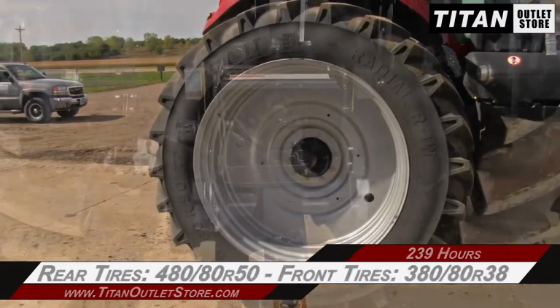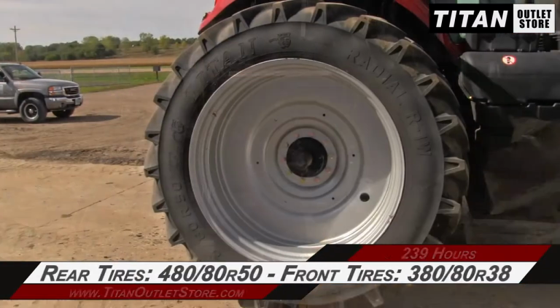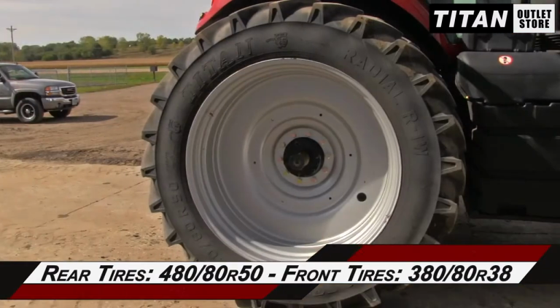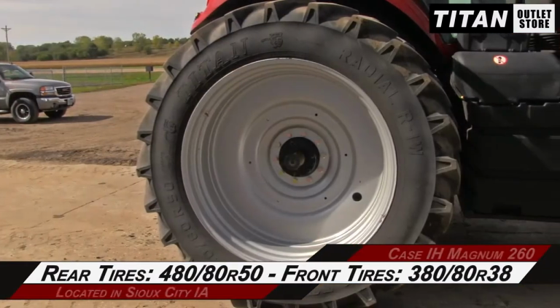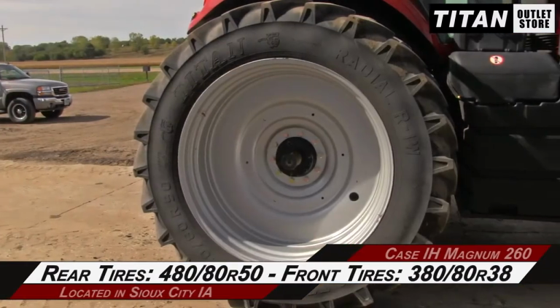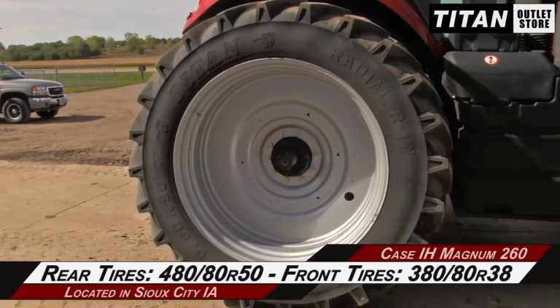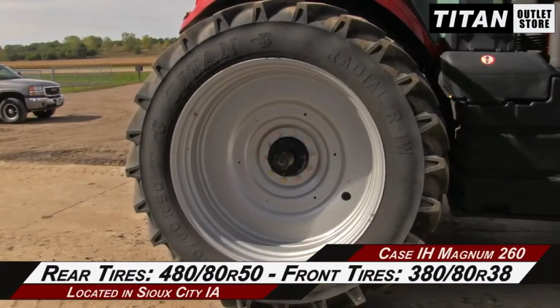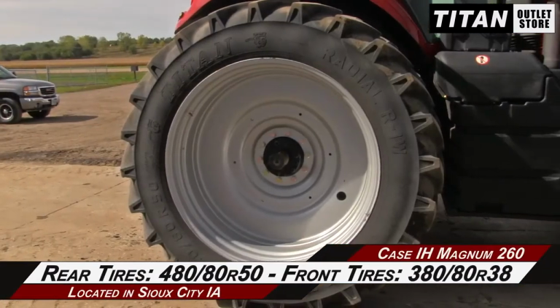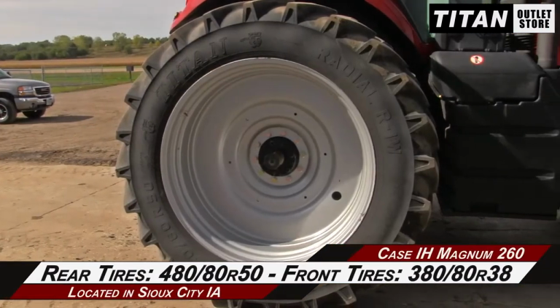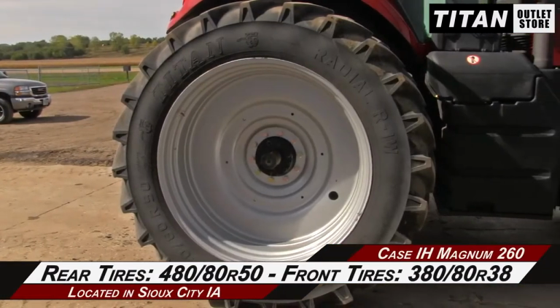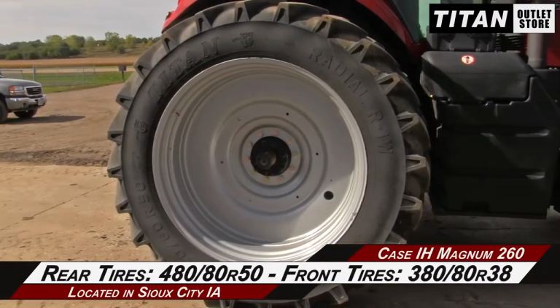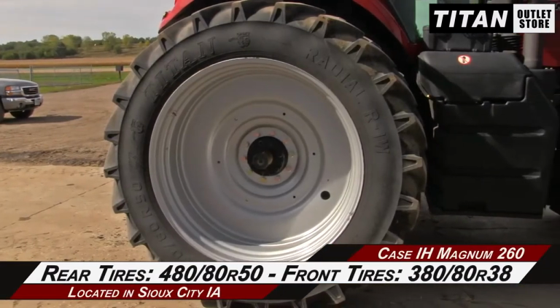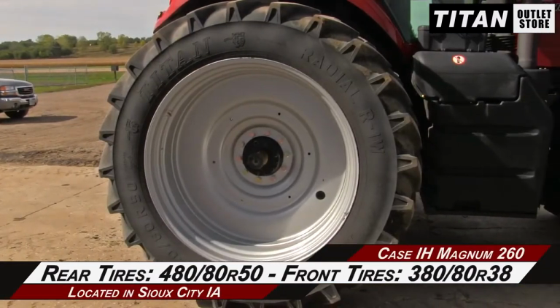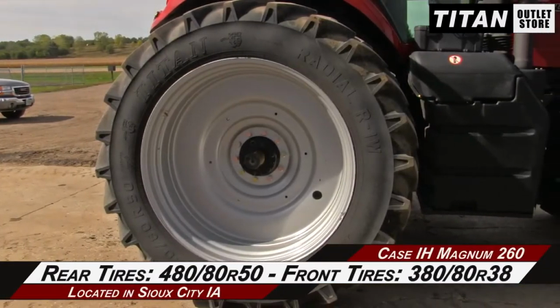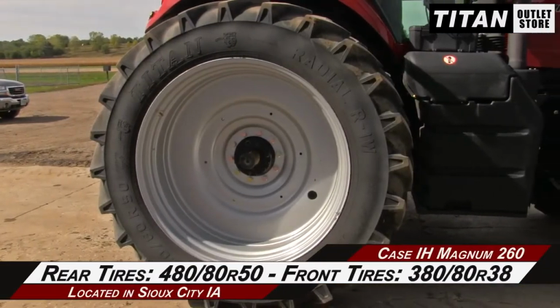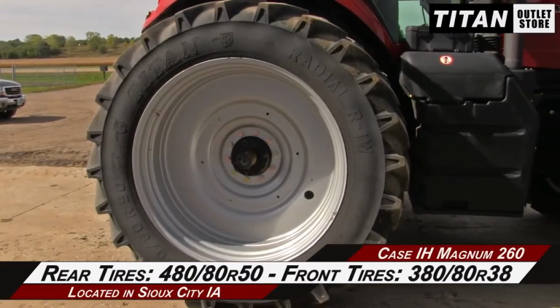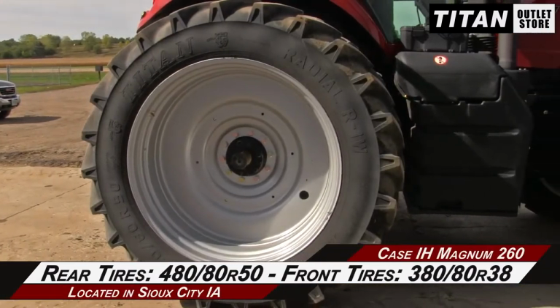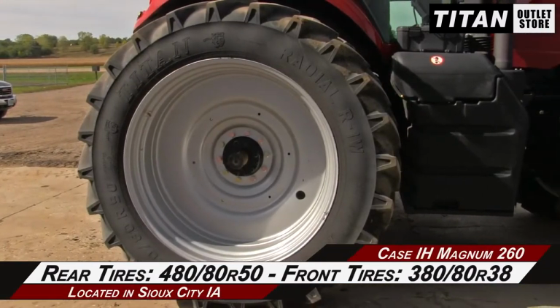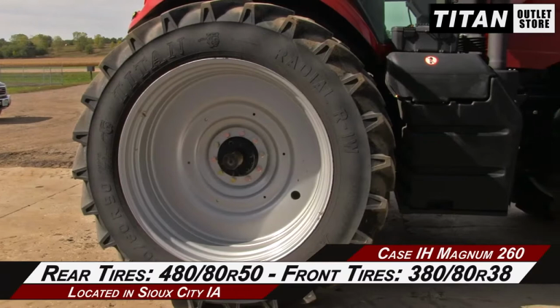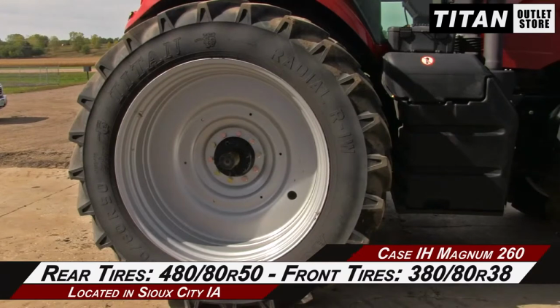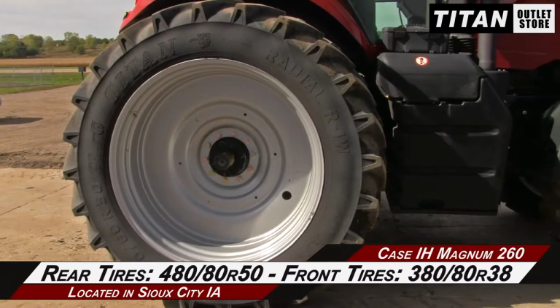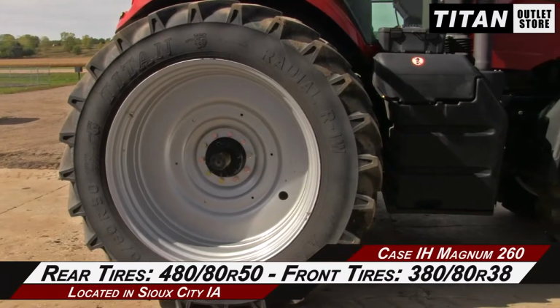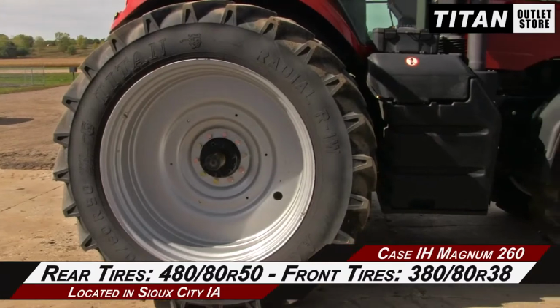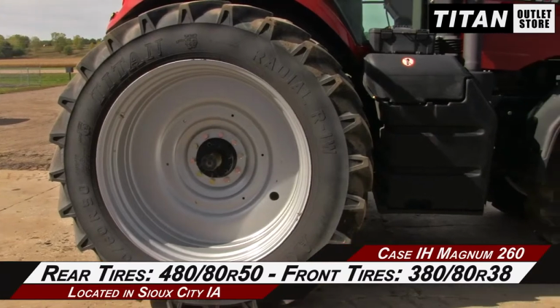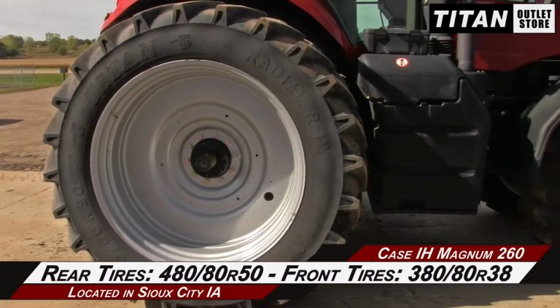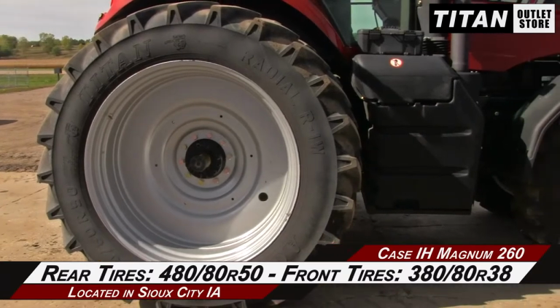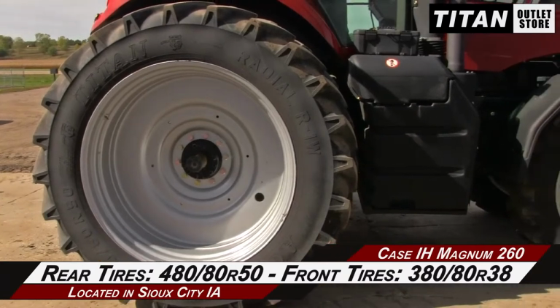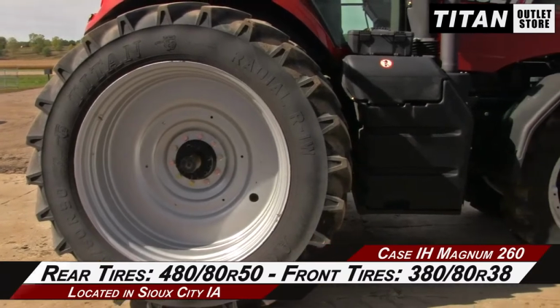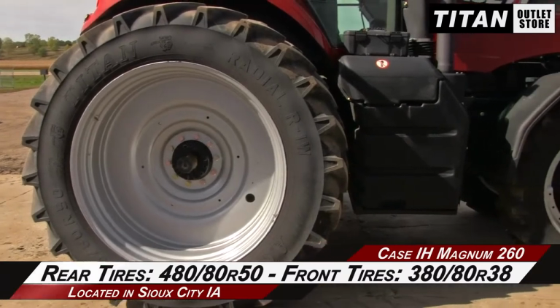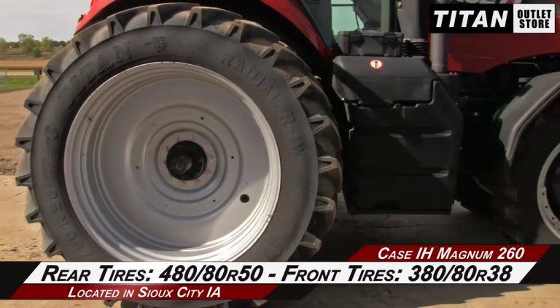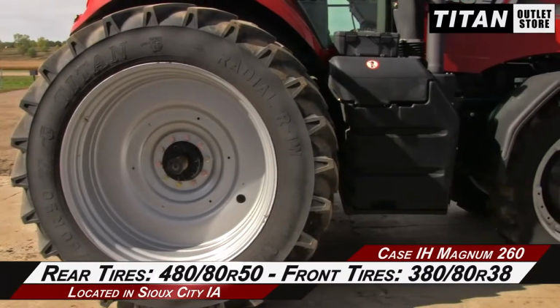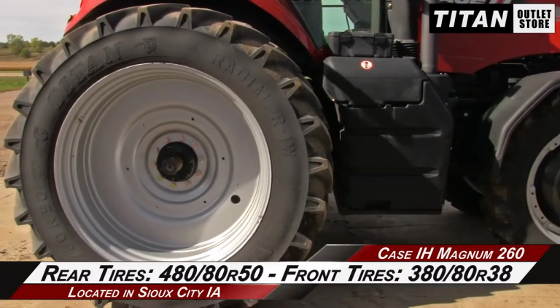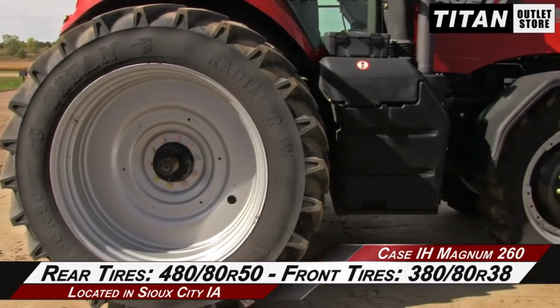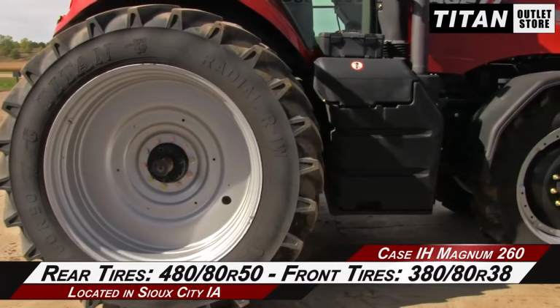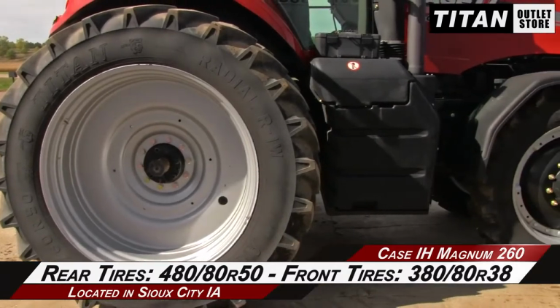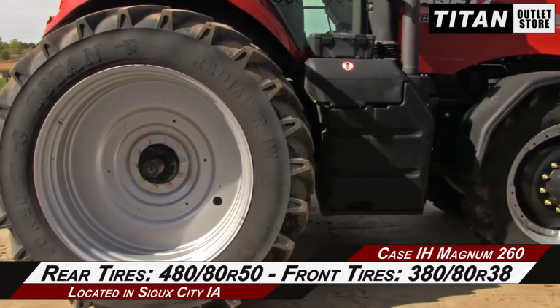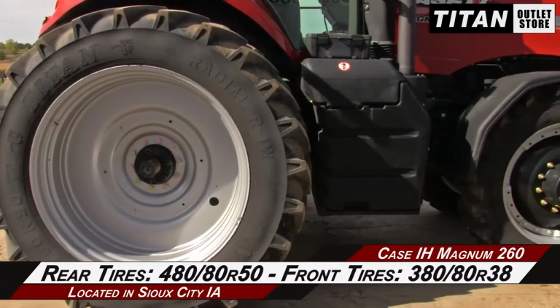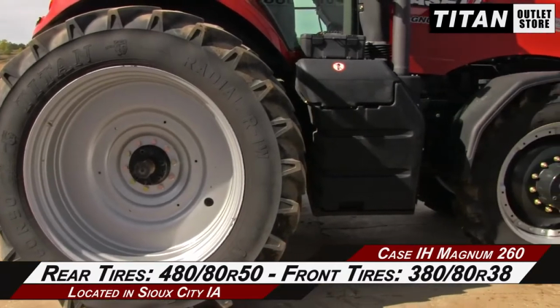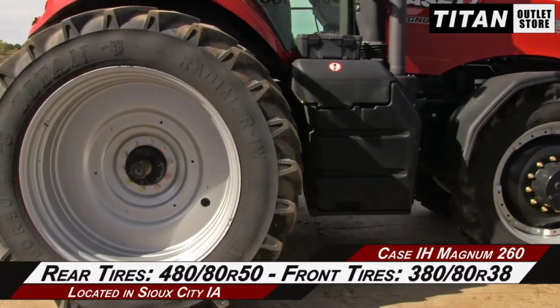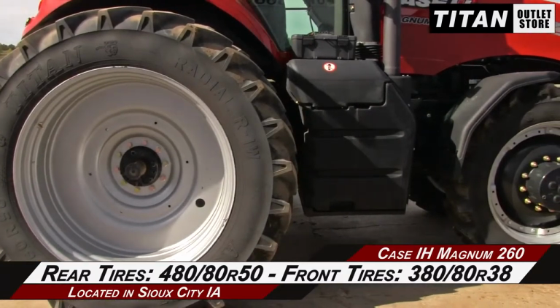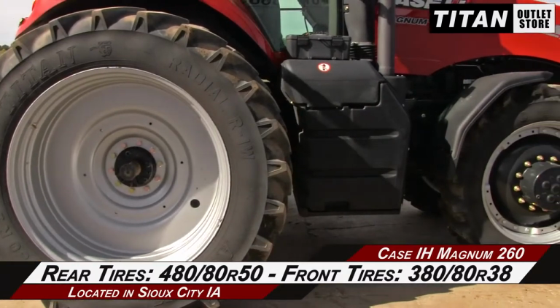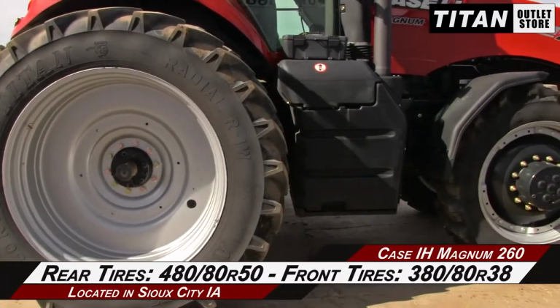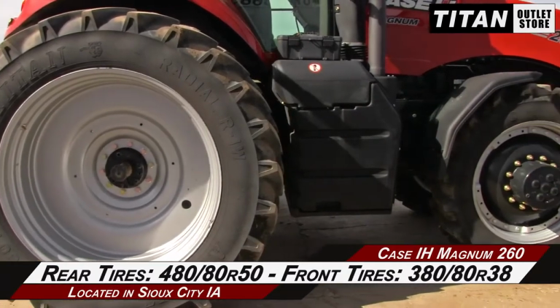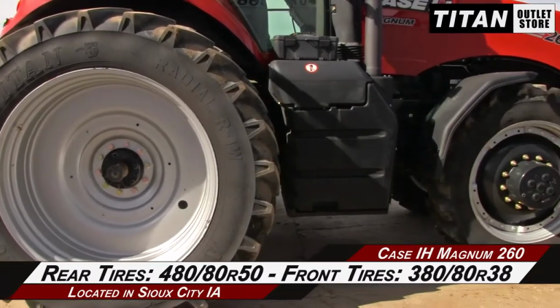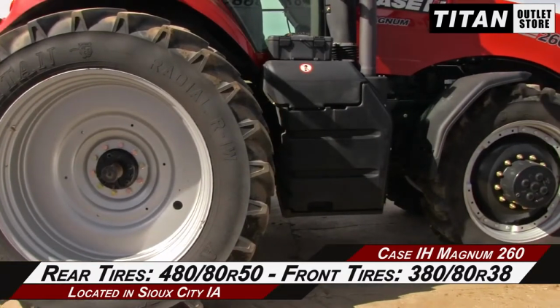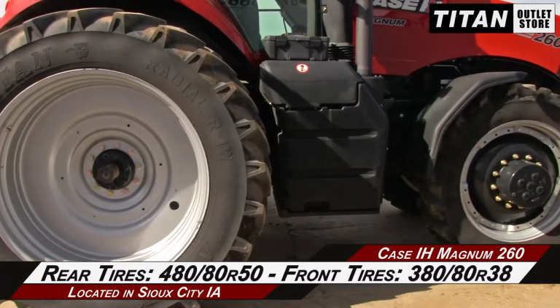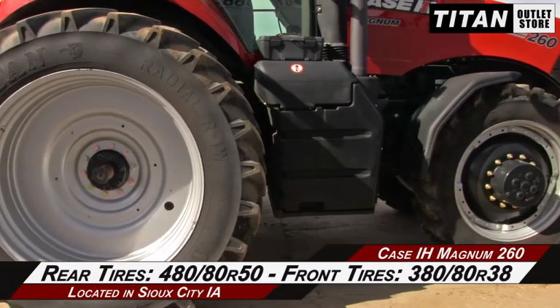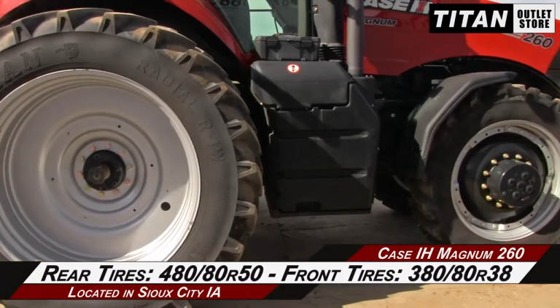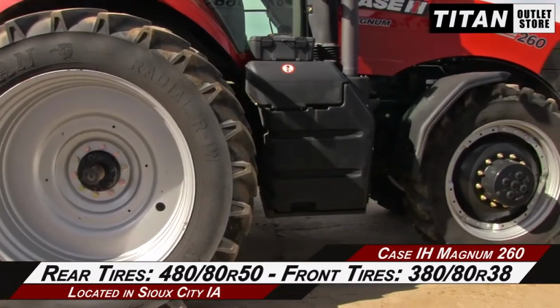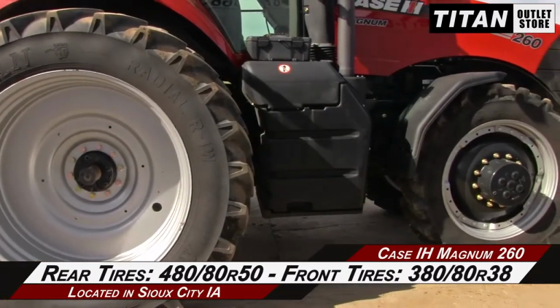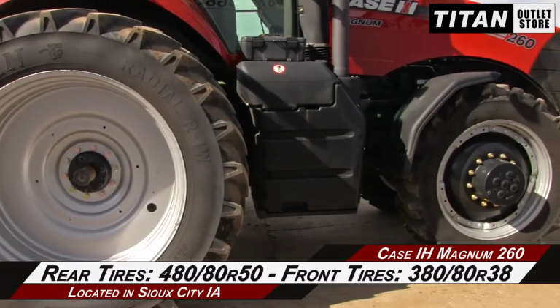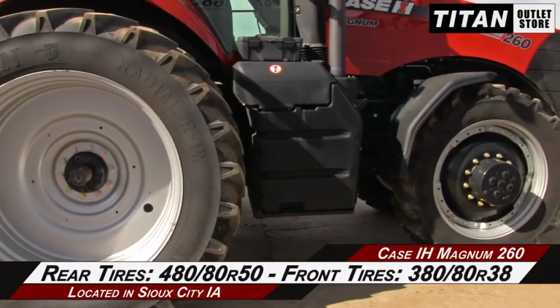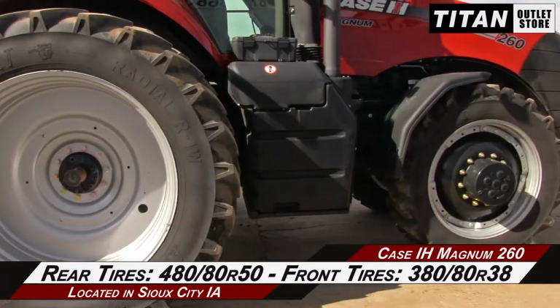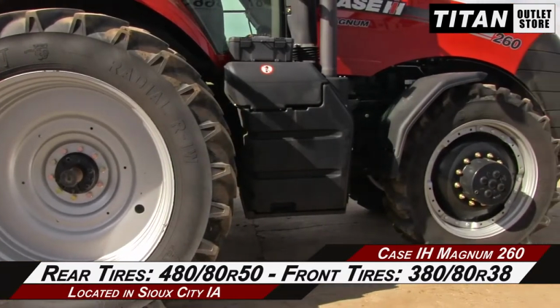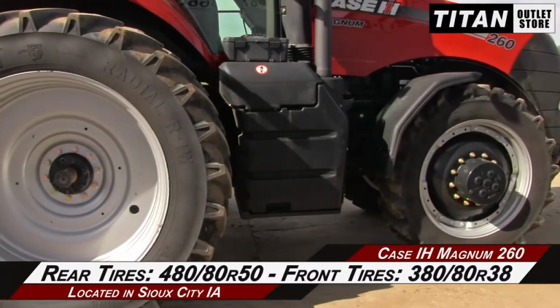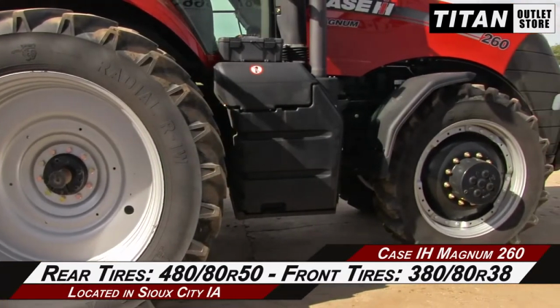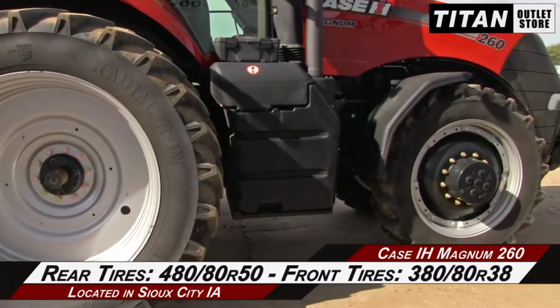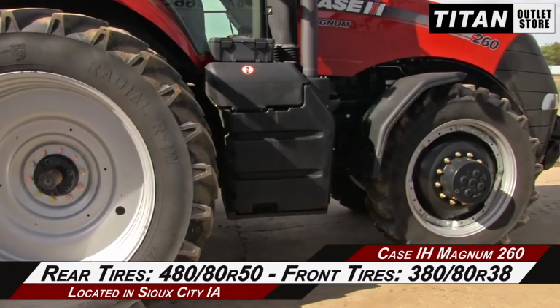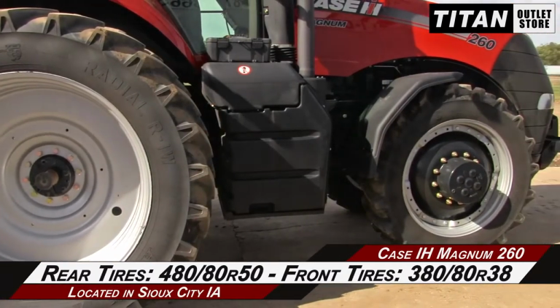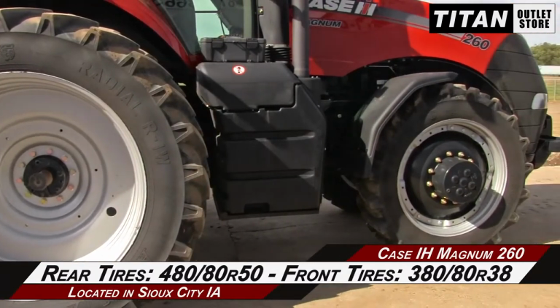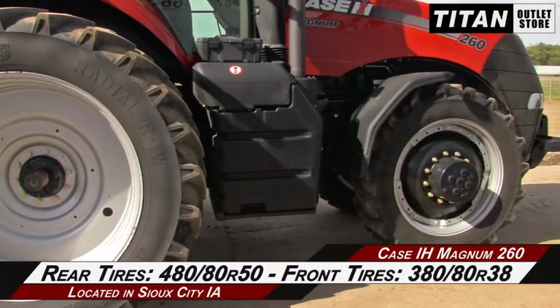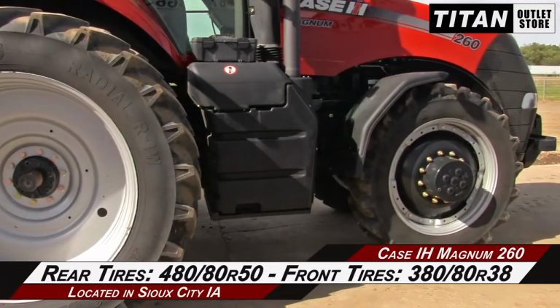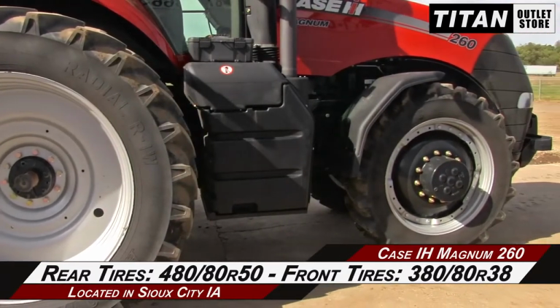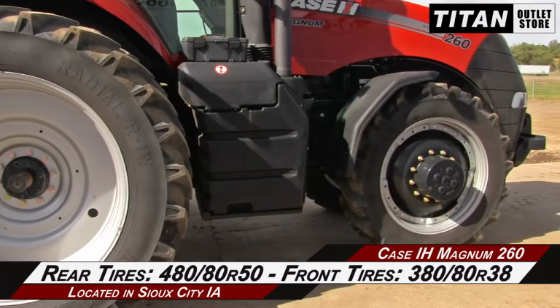The rear tires are 480-80 R50s, and the front tires are 380-80 R38s.